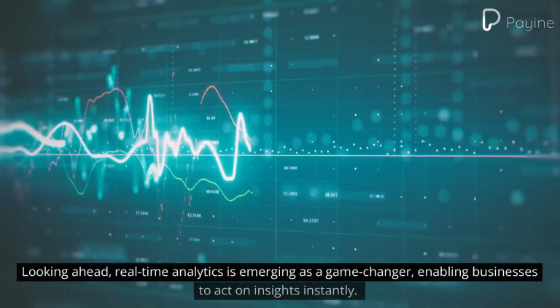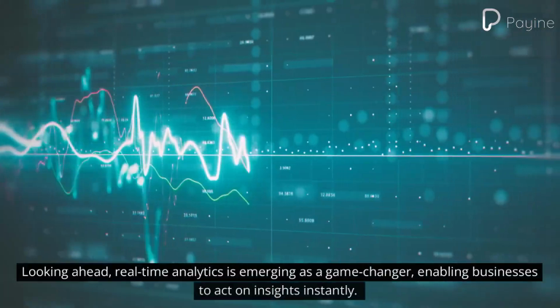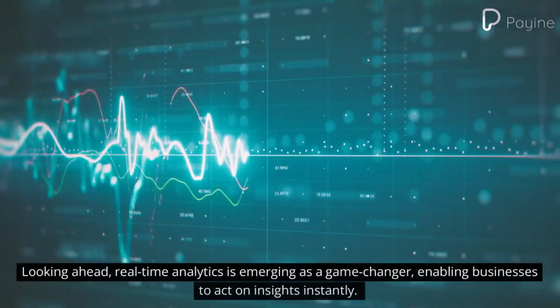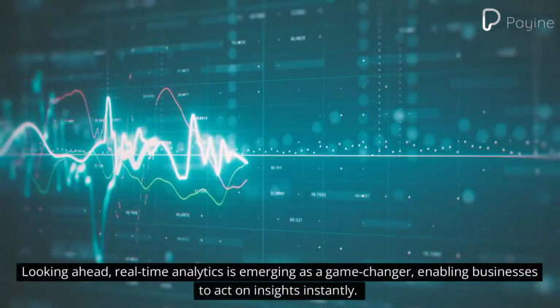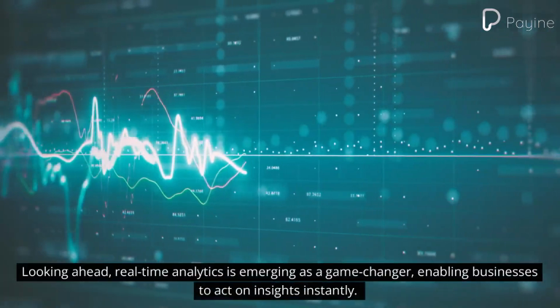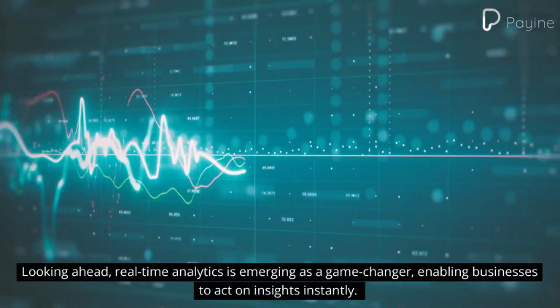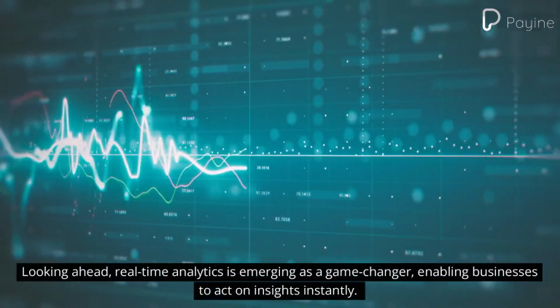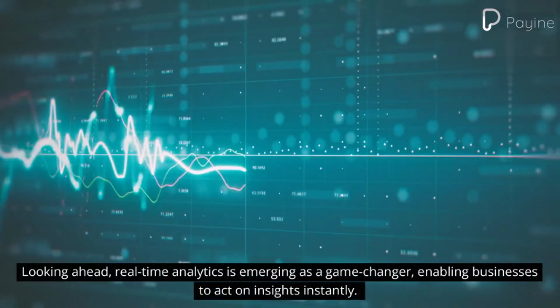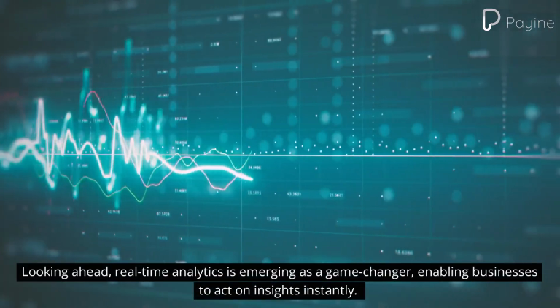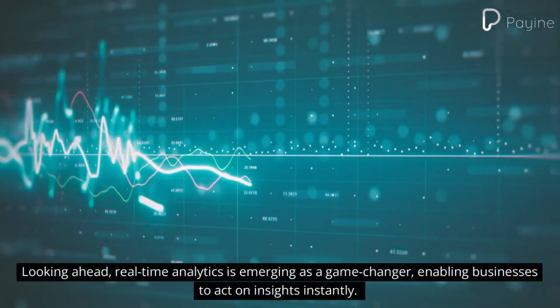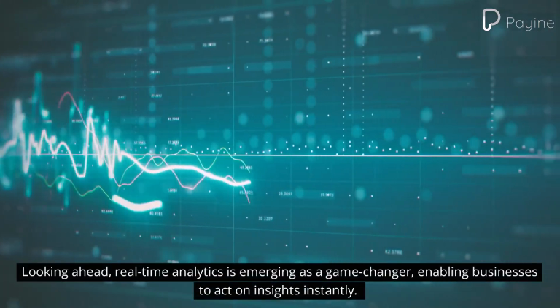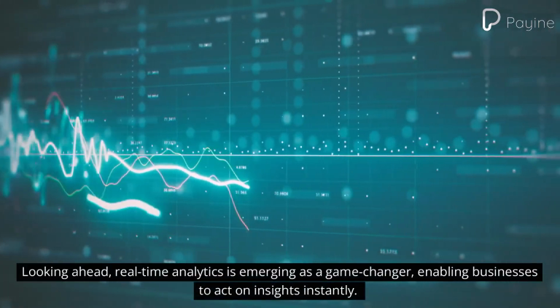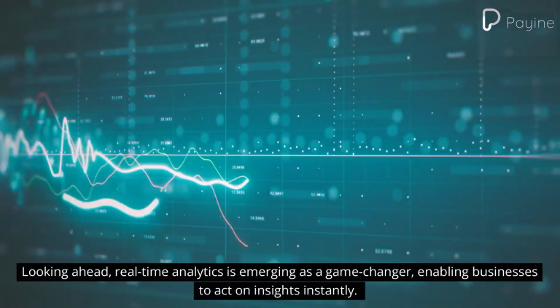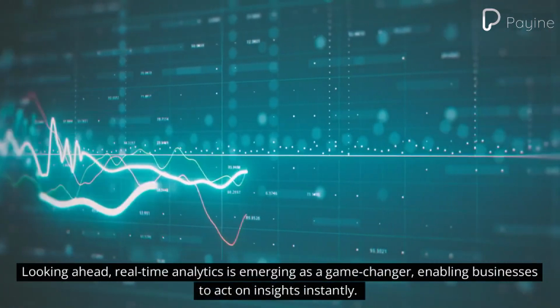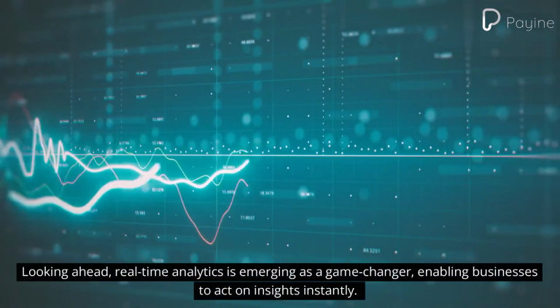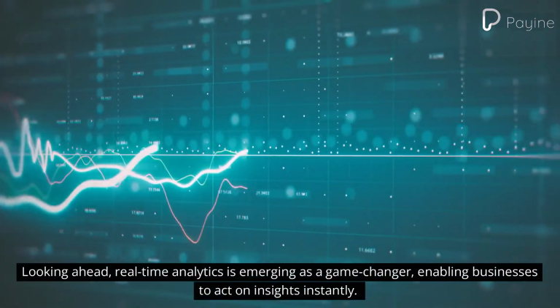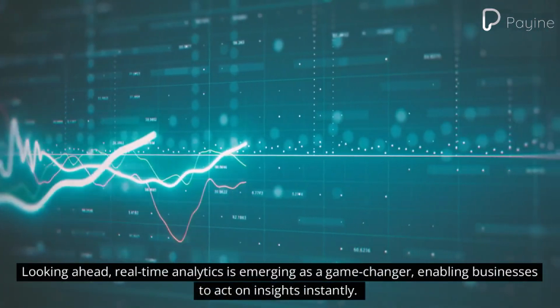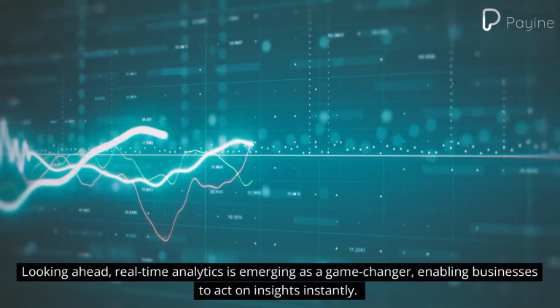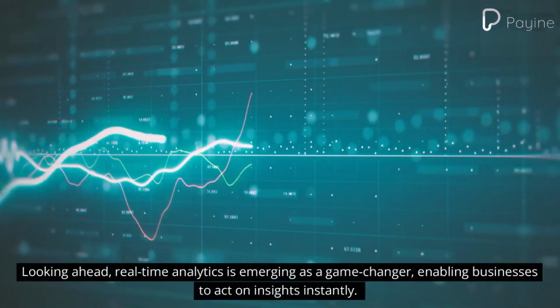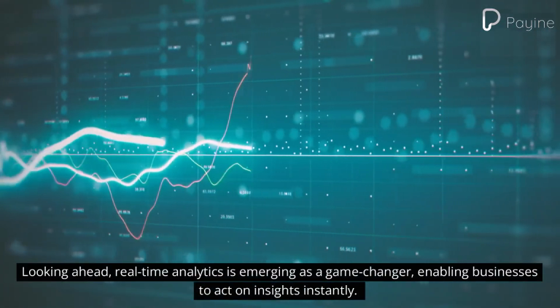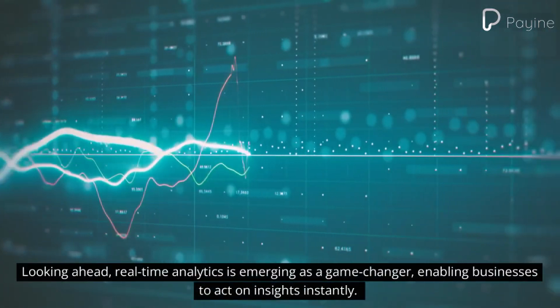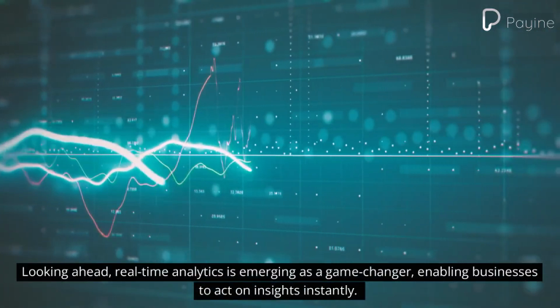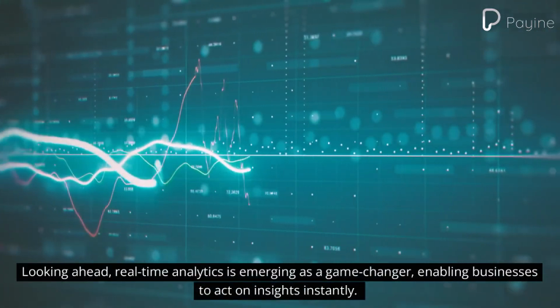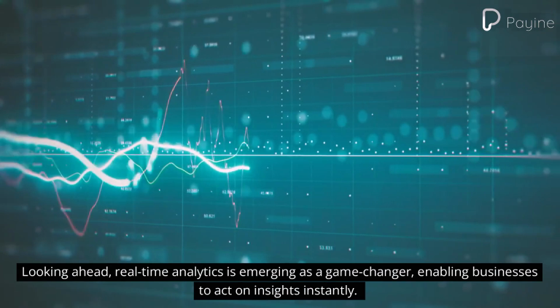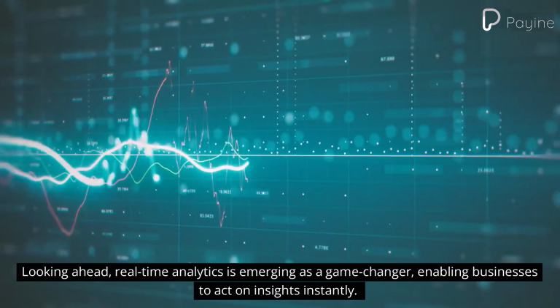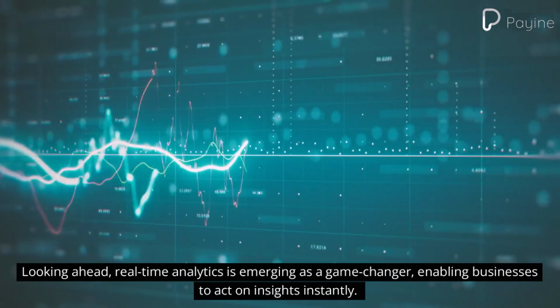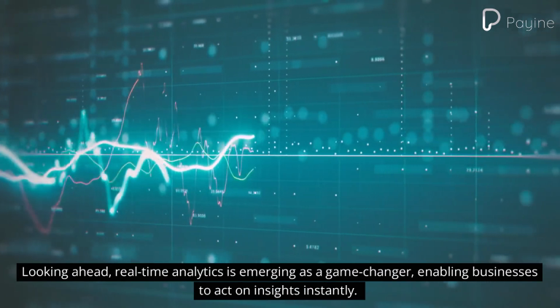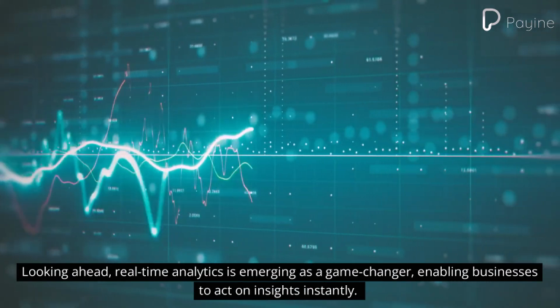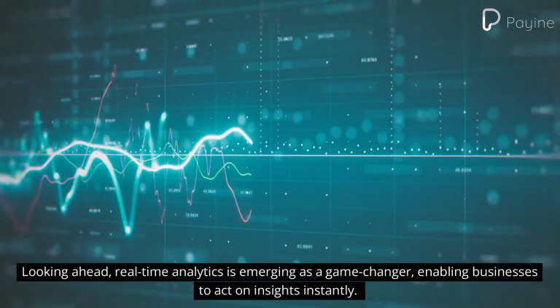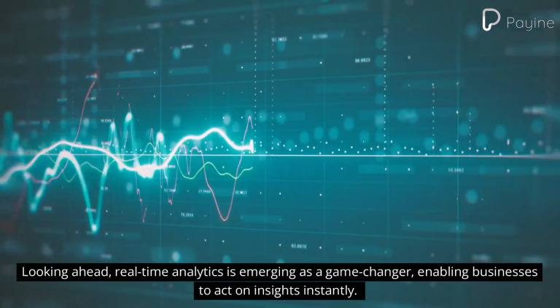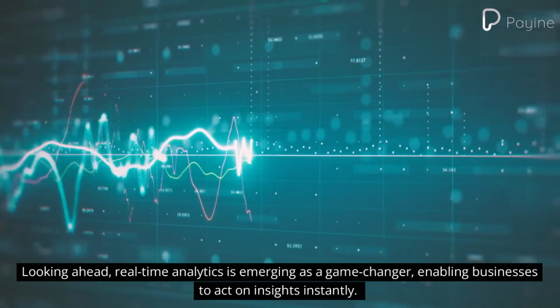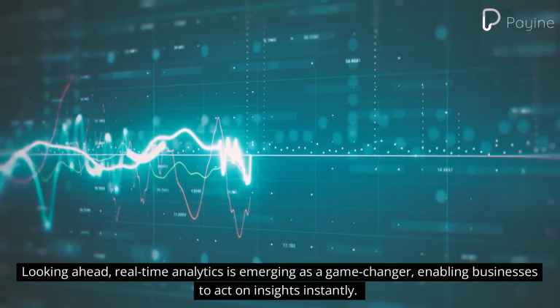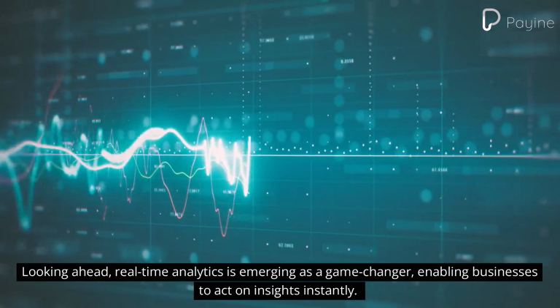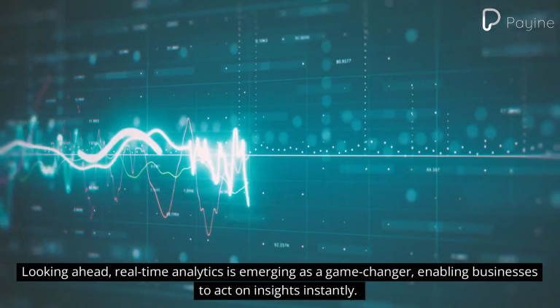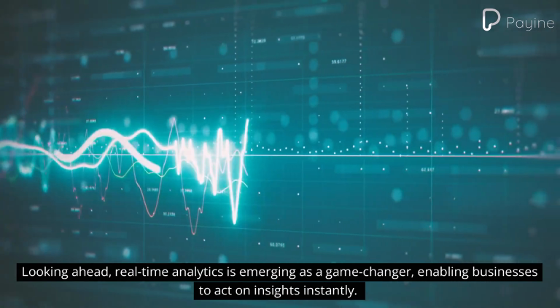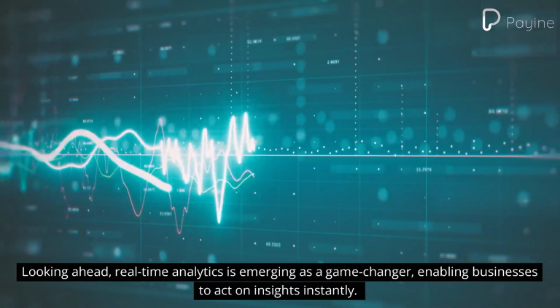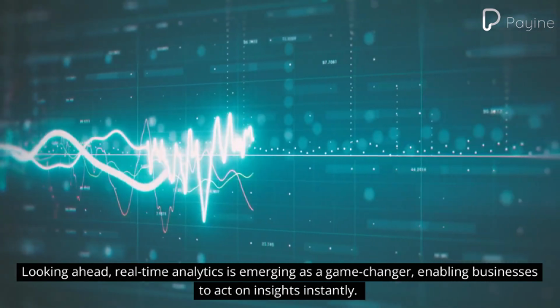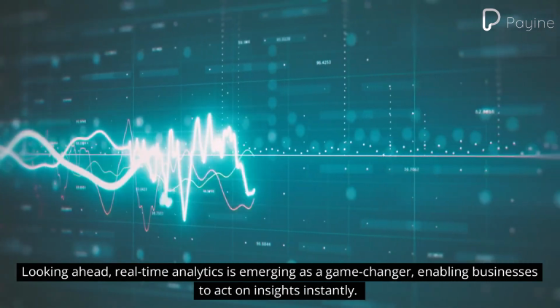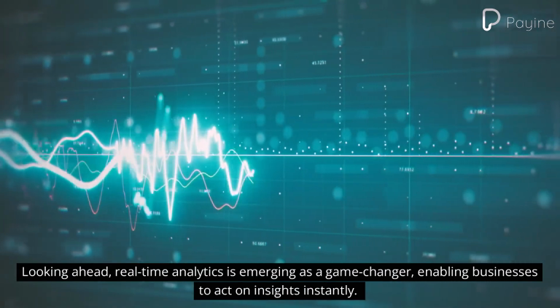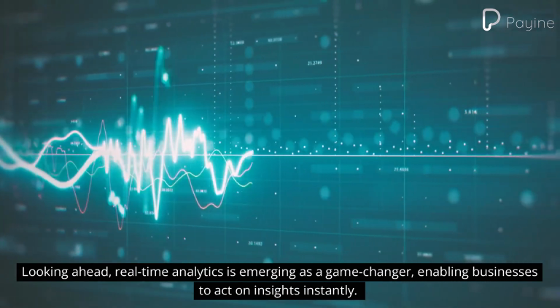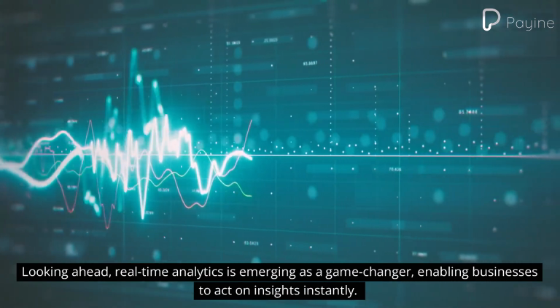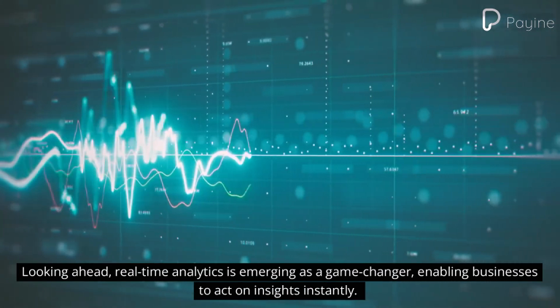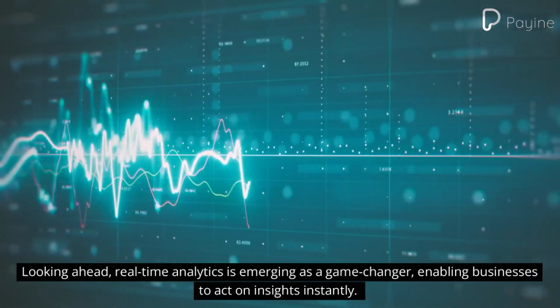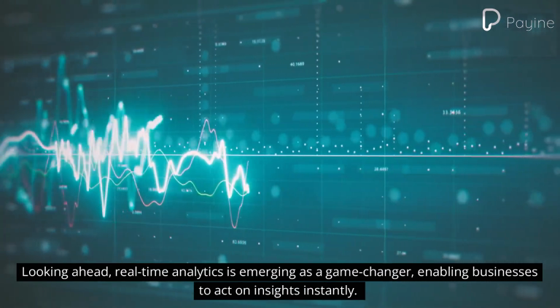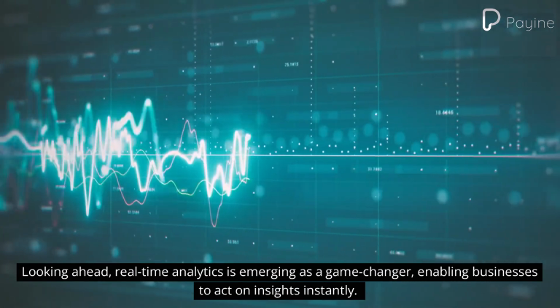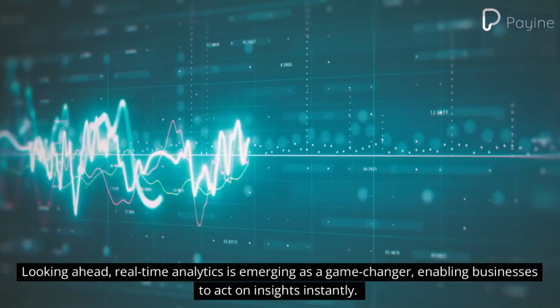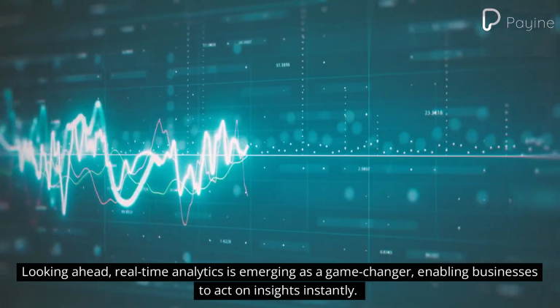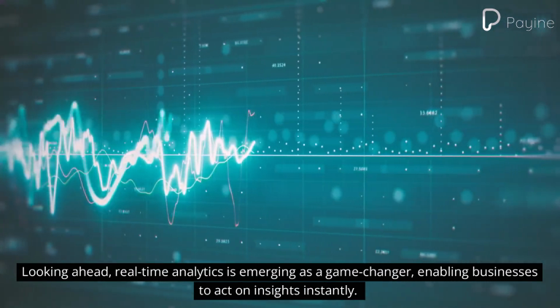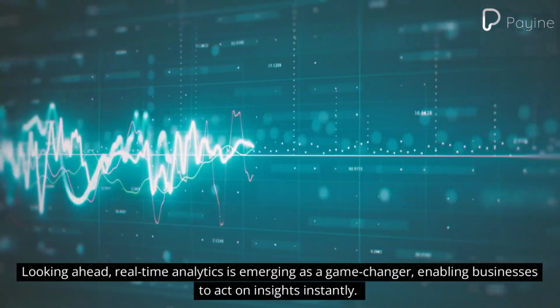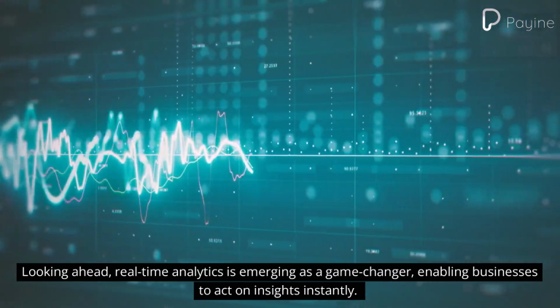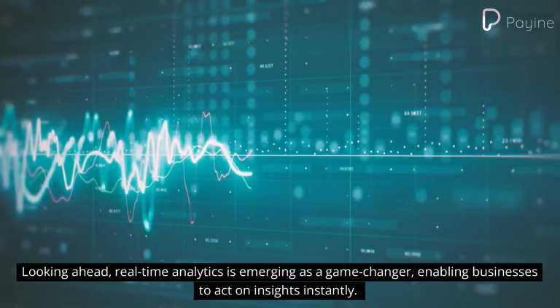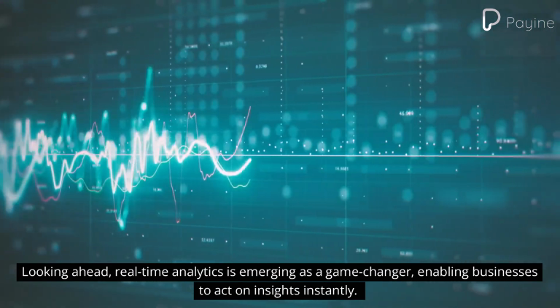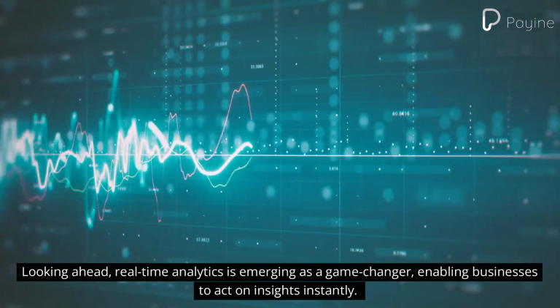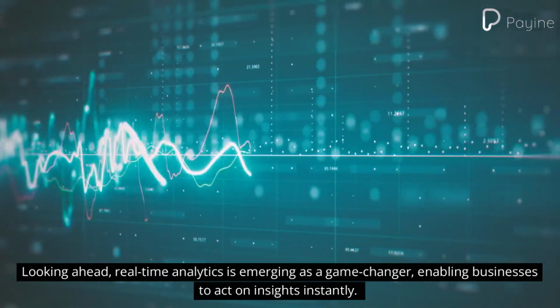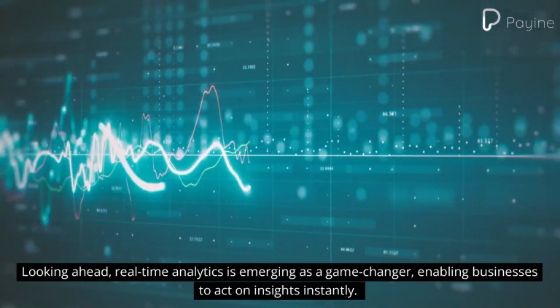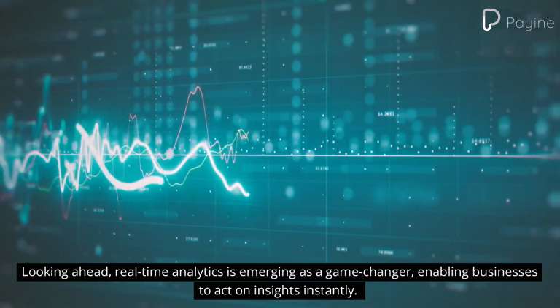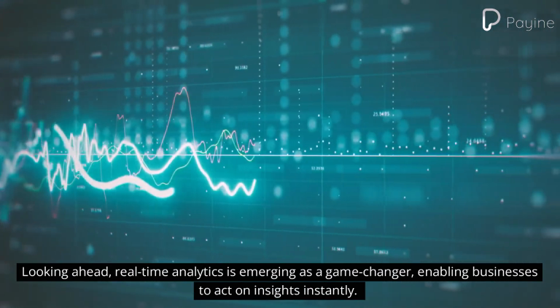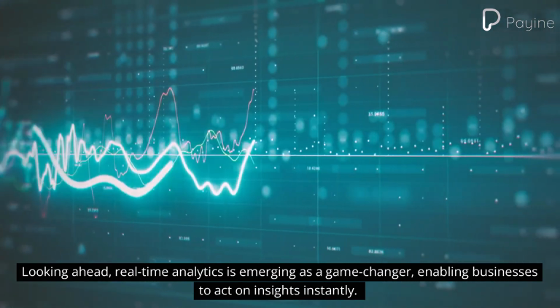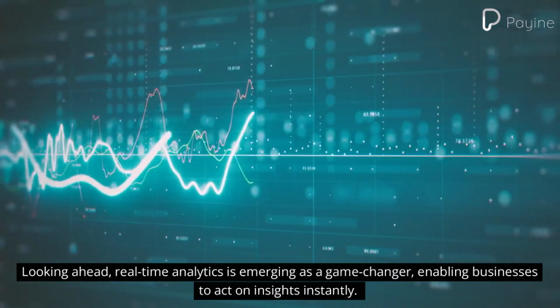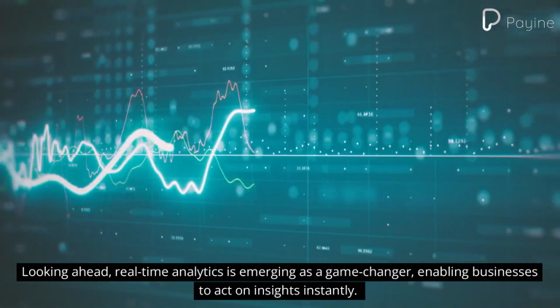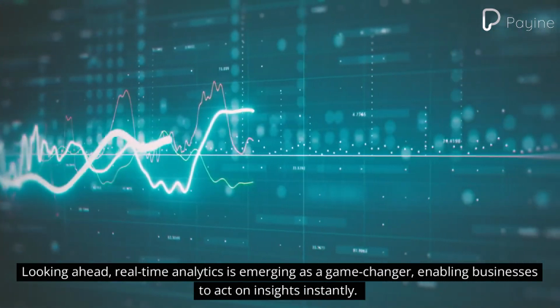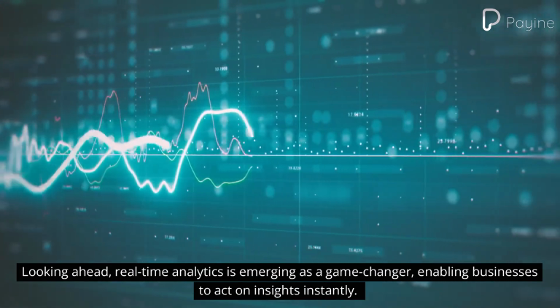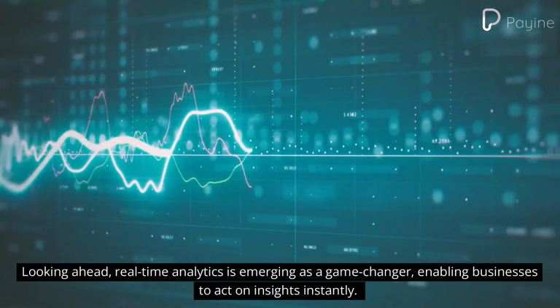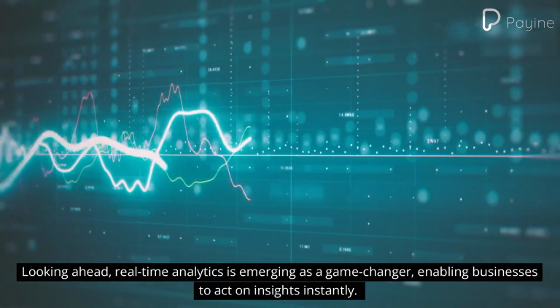Looking ahead, real-time analytics is emerging as a game-changer, enabling businesses to act on insights instantly.